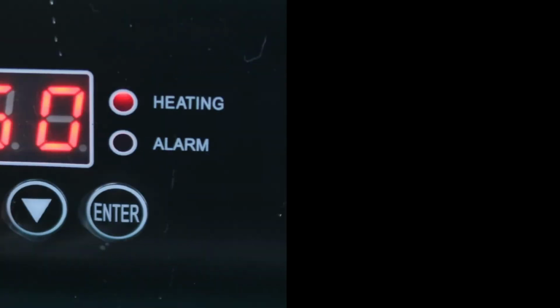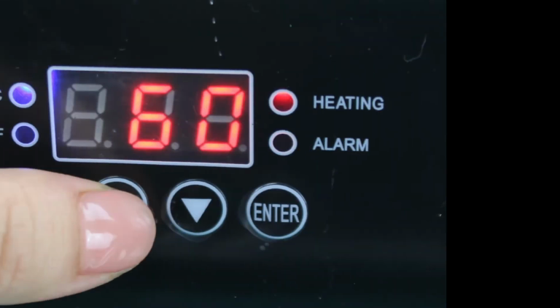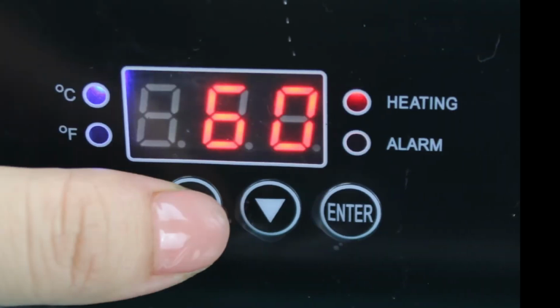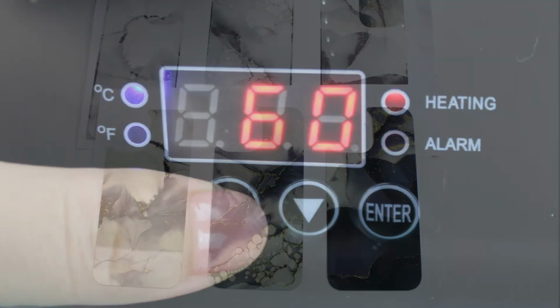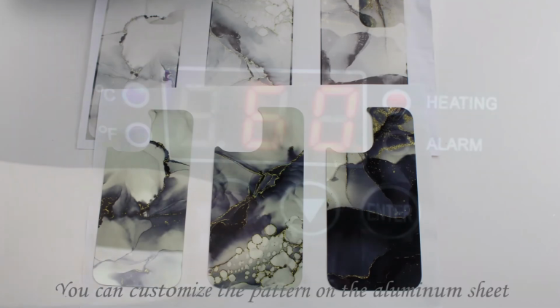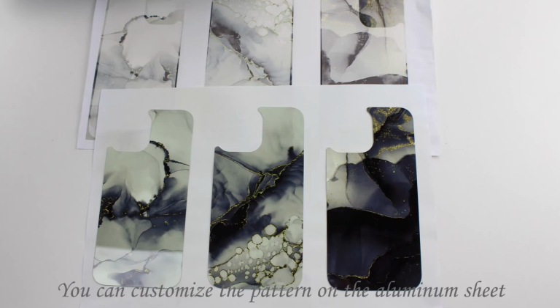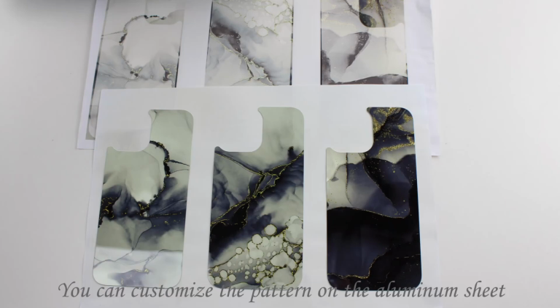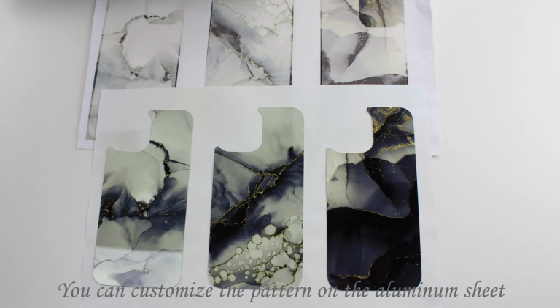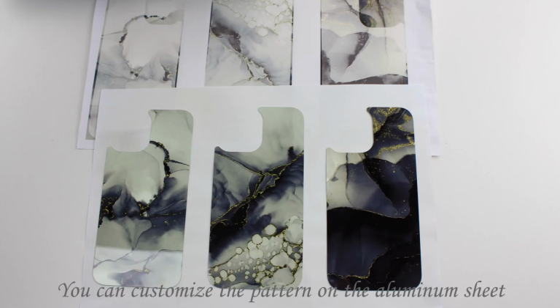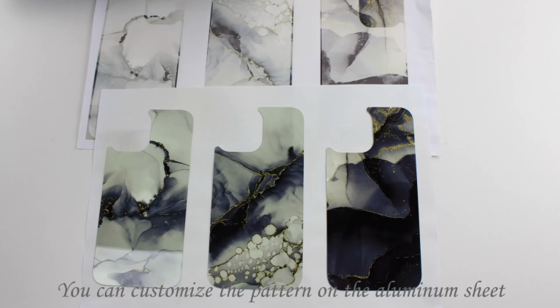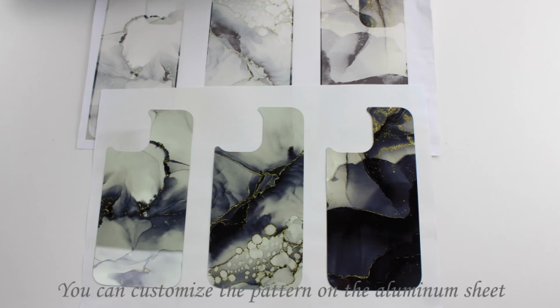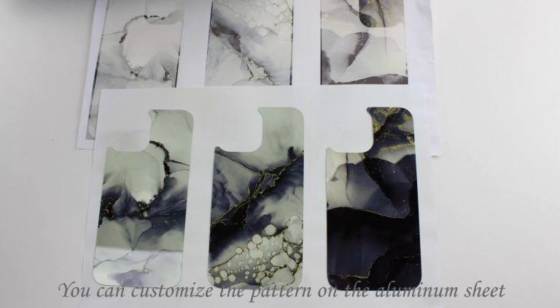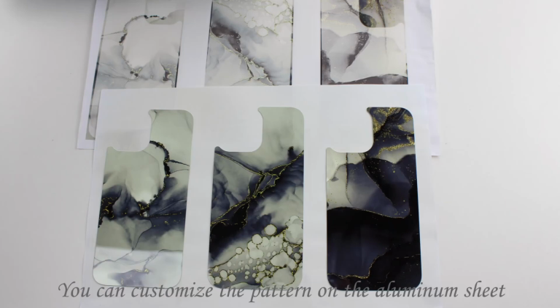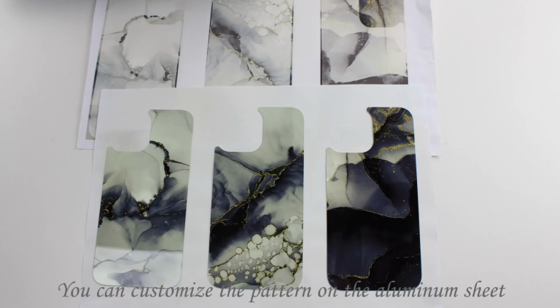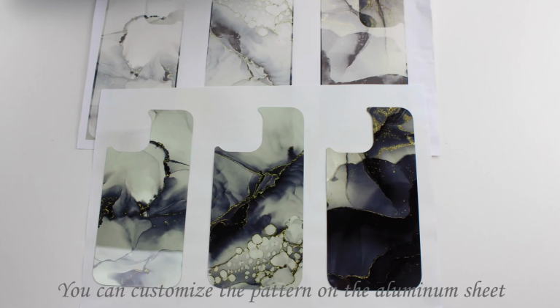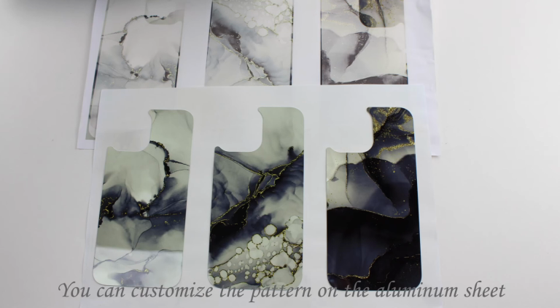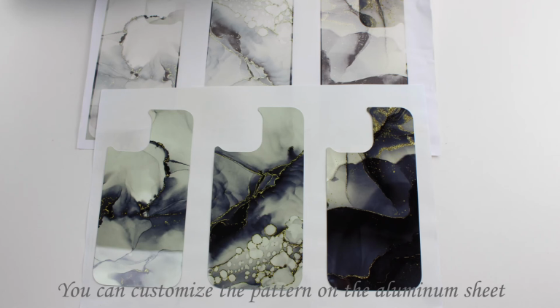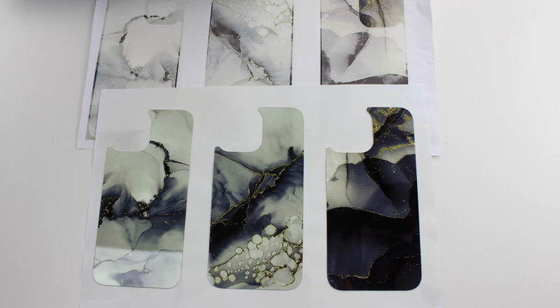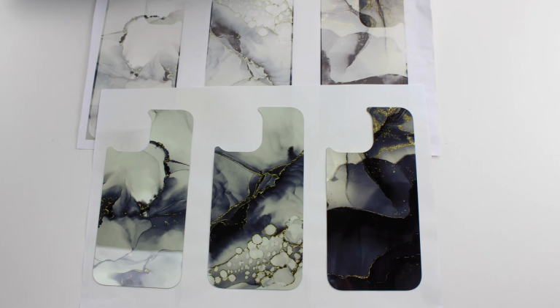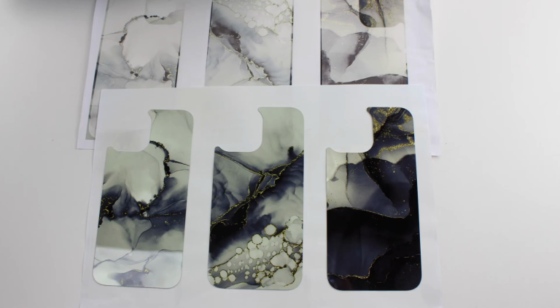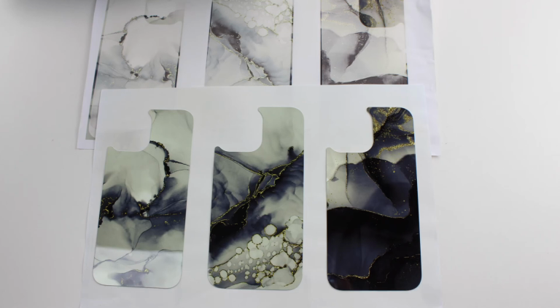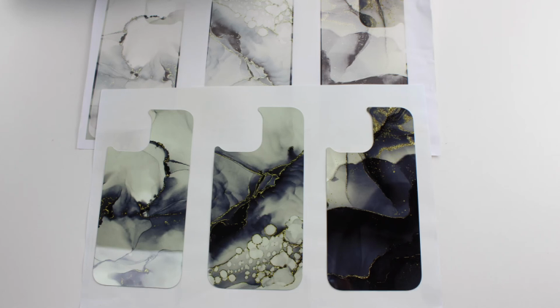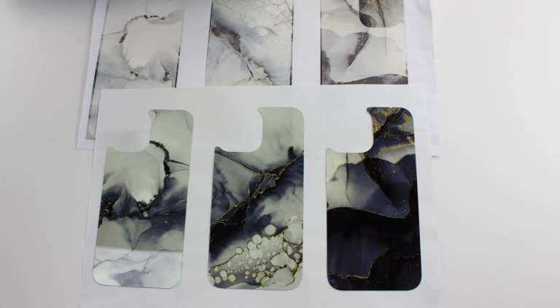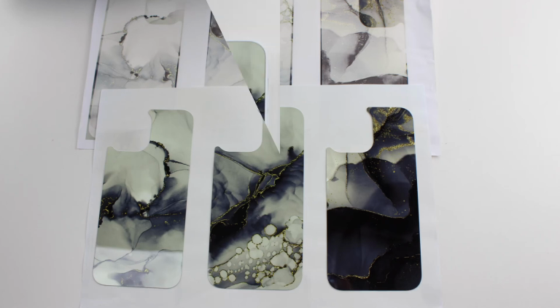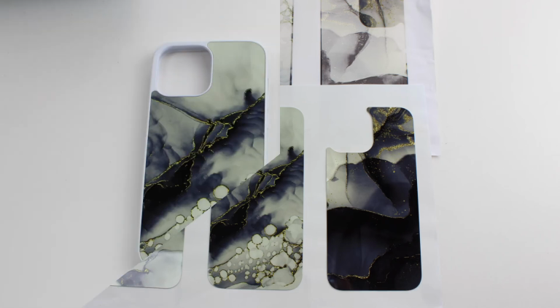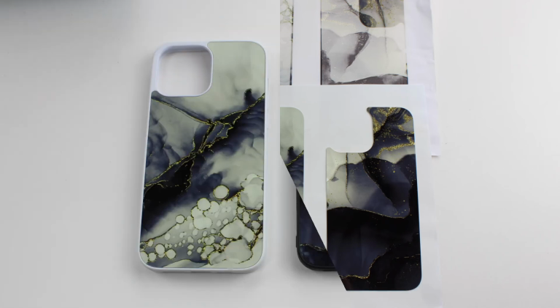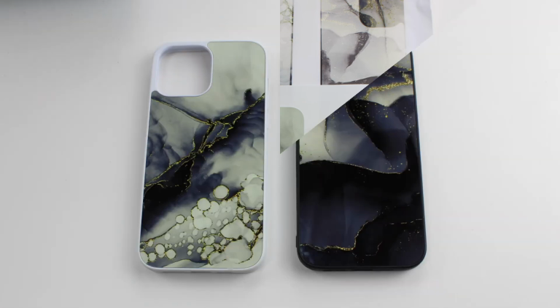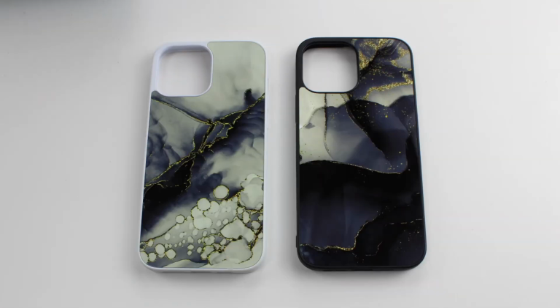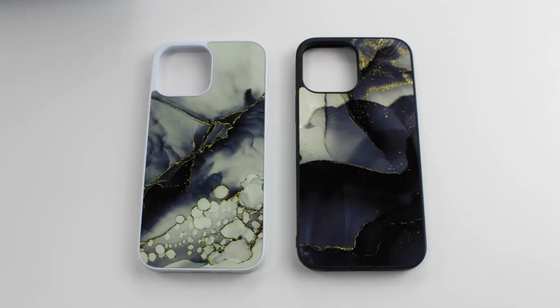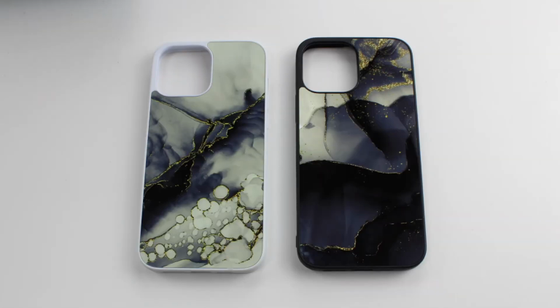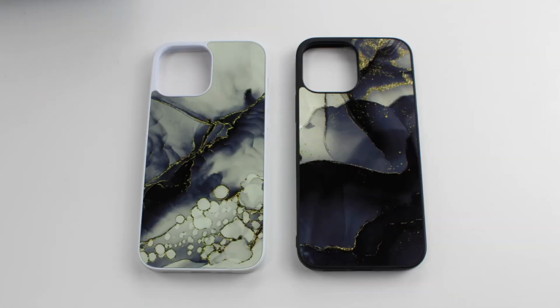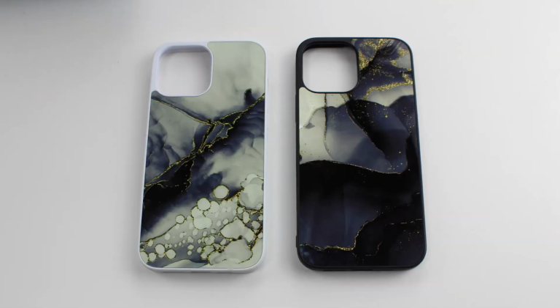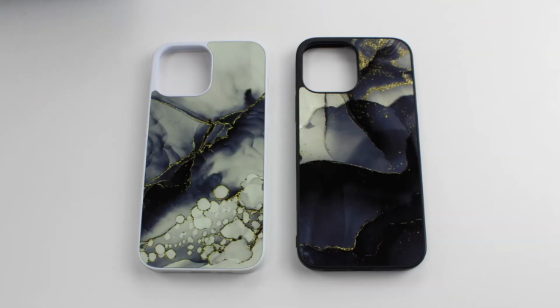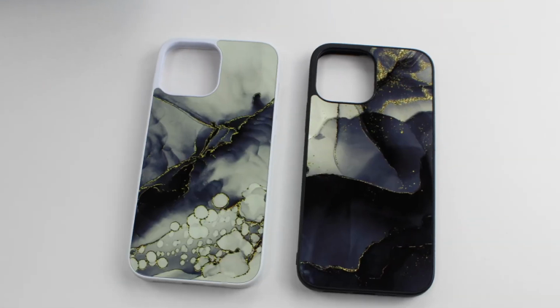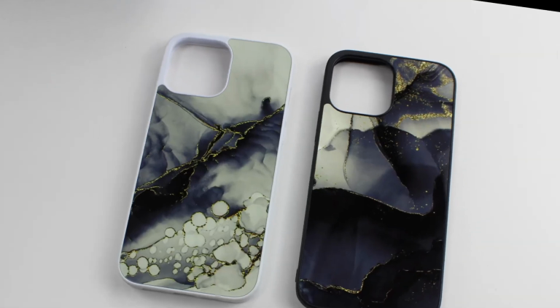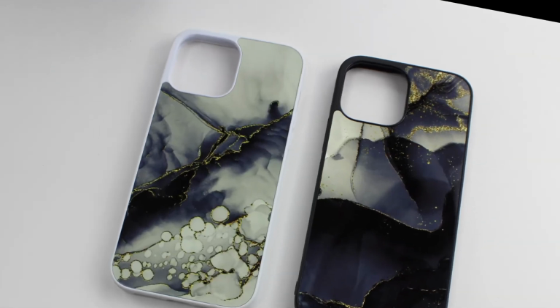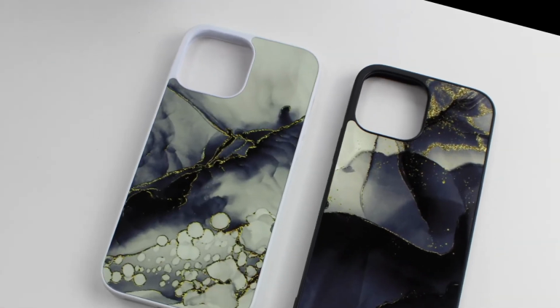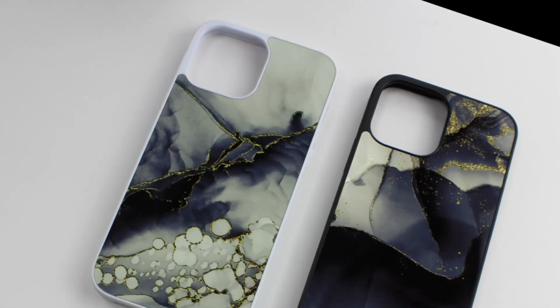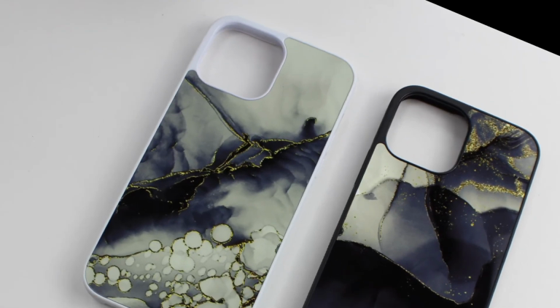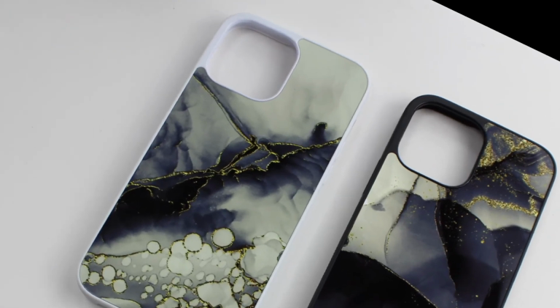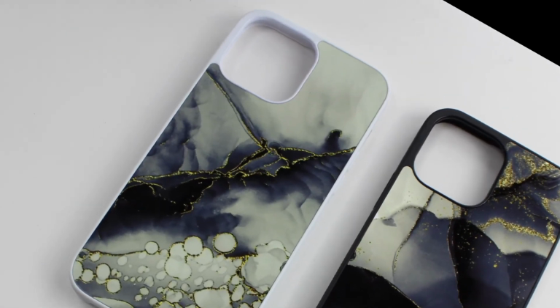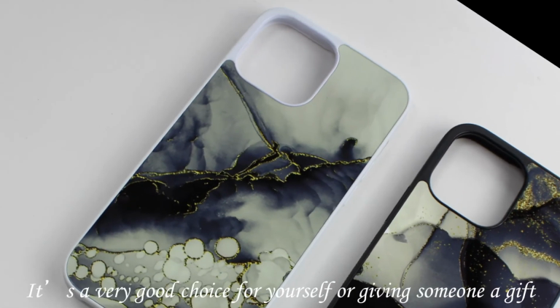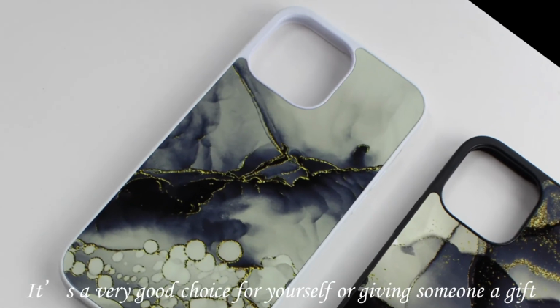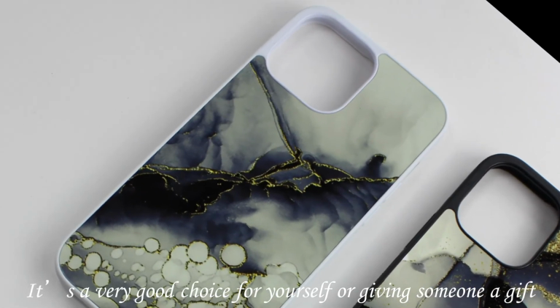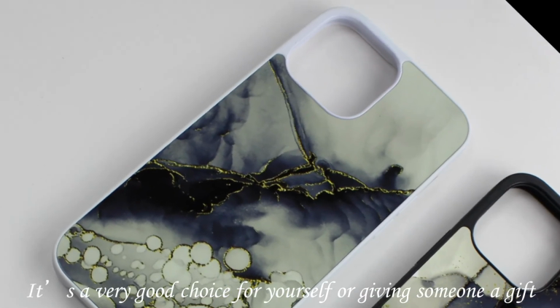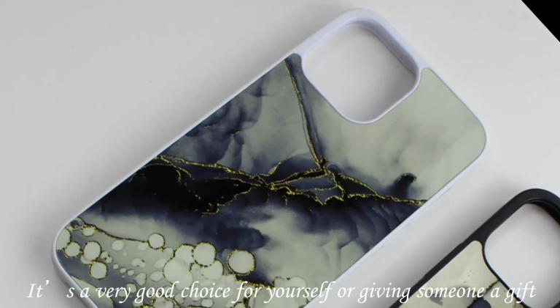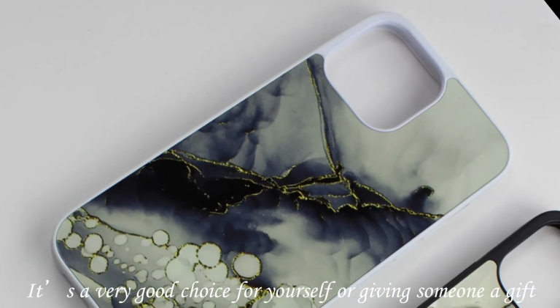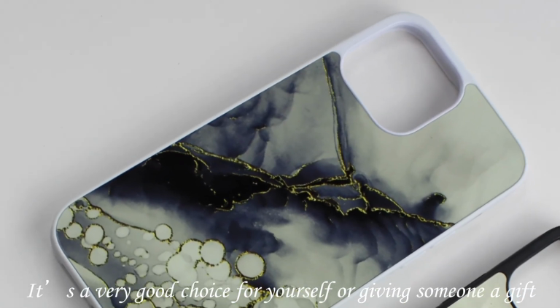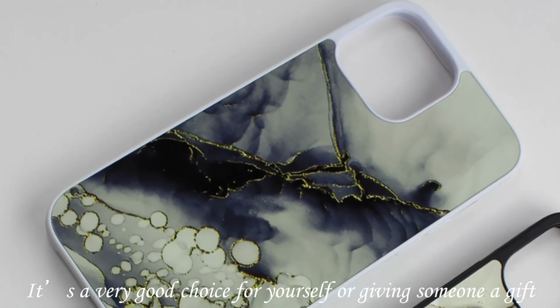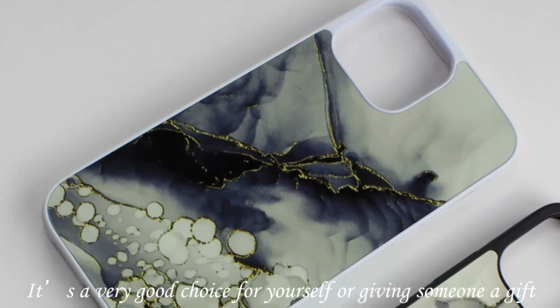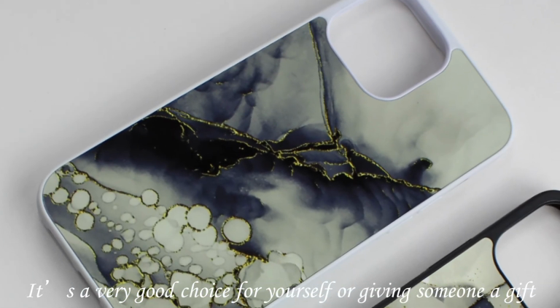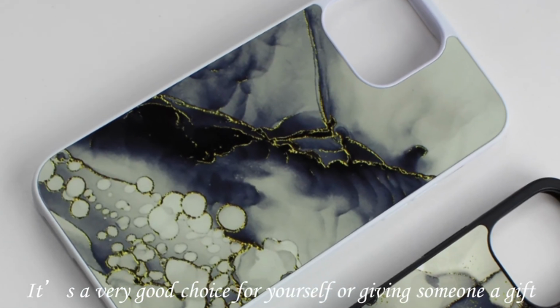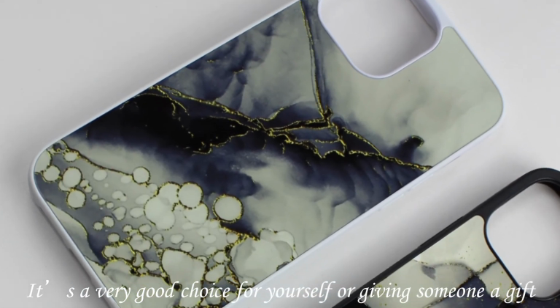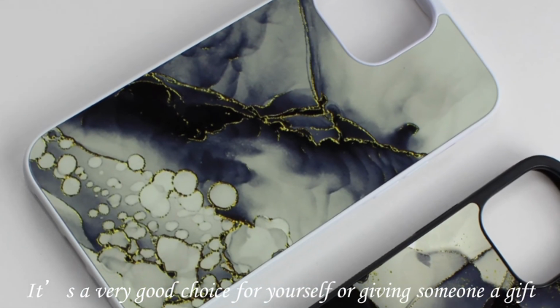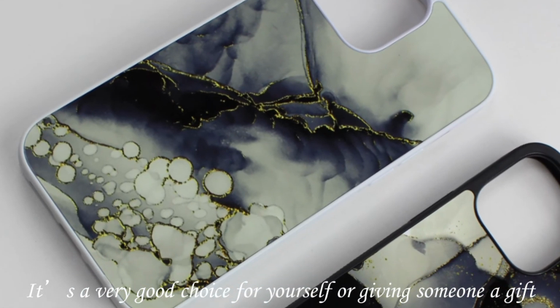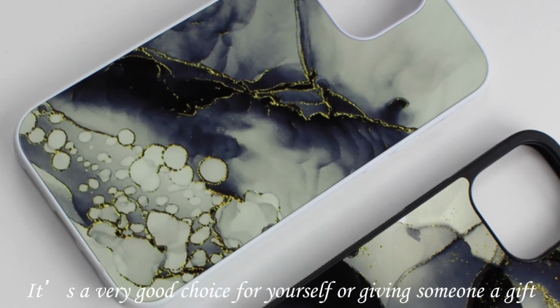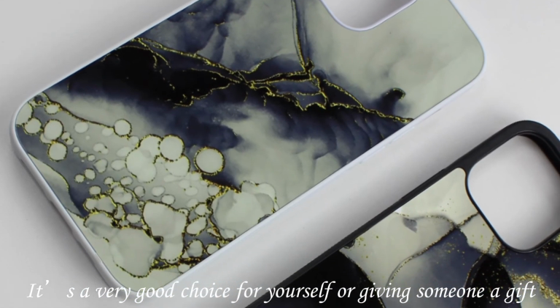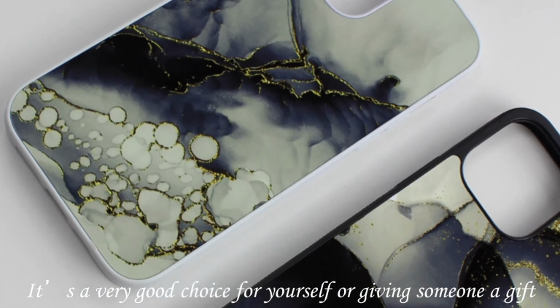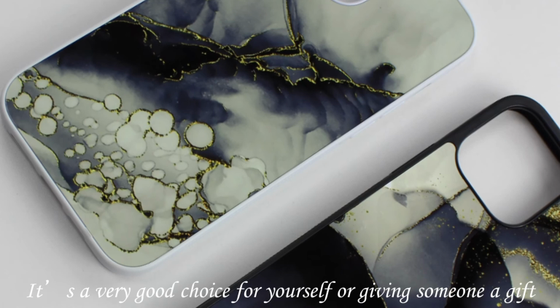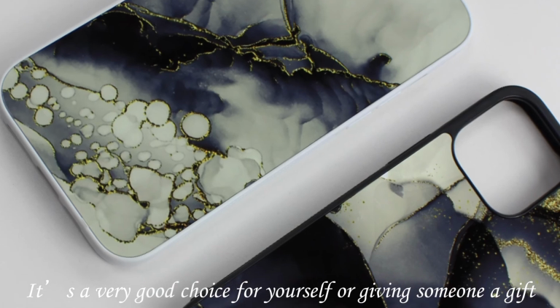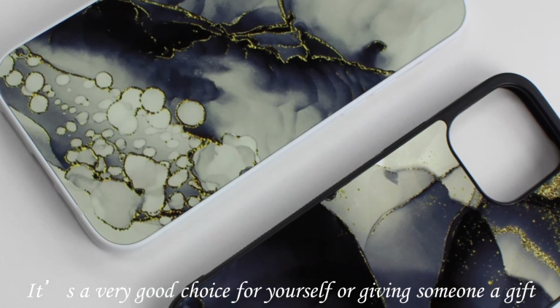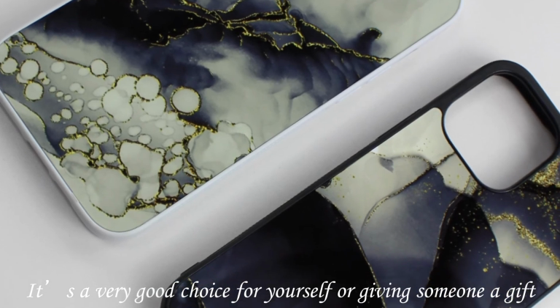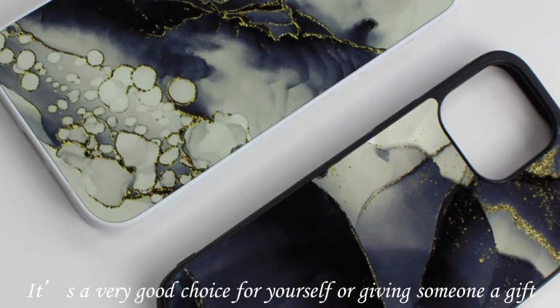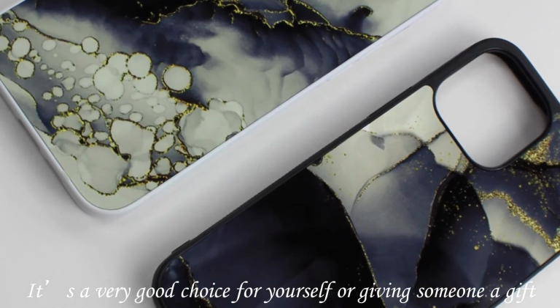You can customize the pattern on the aluminum sheet. It is a very good choice for yourself or for giving someone a good gift.